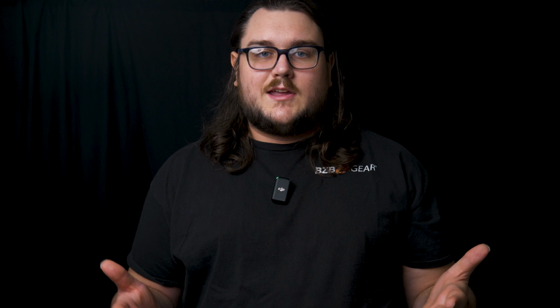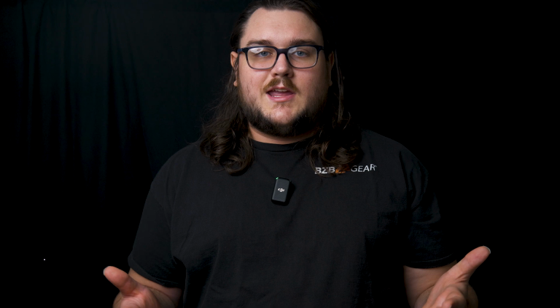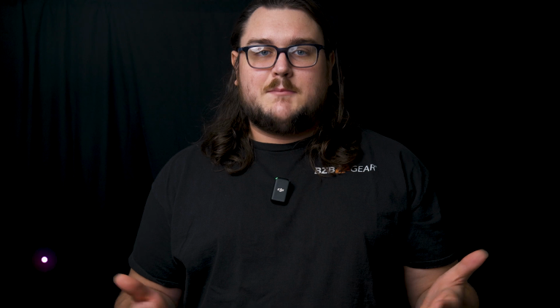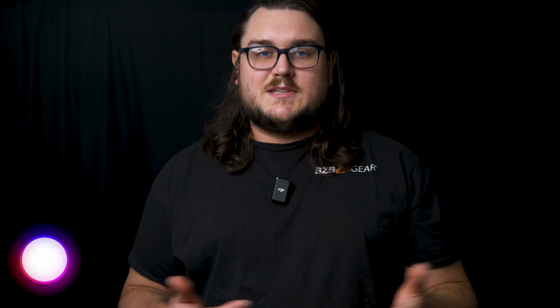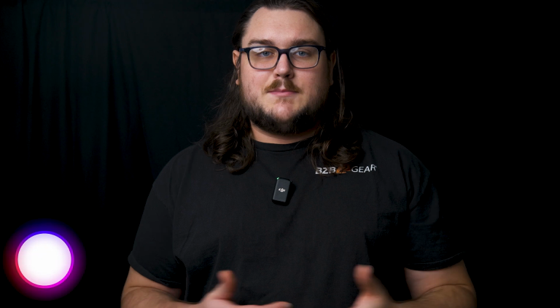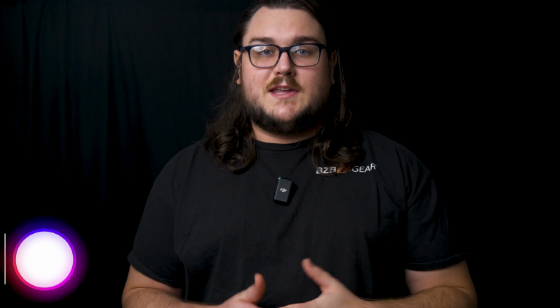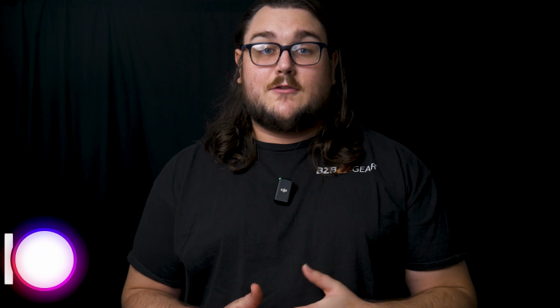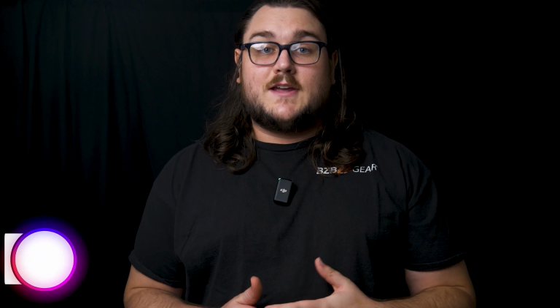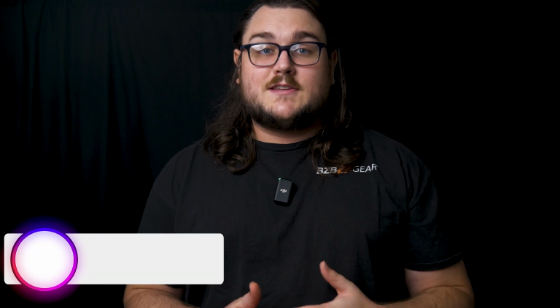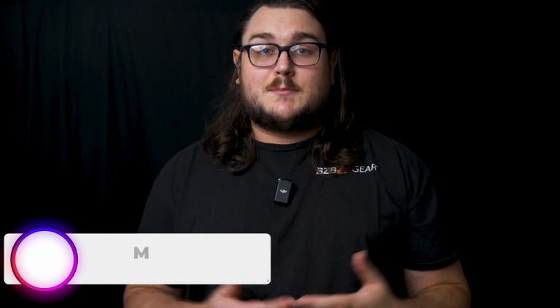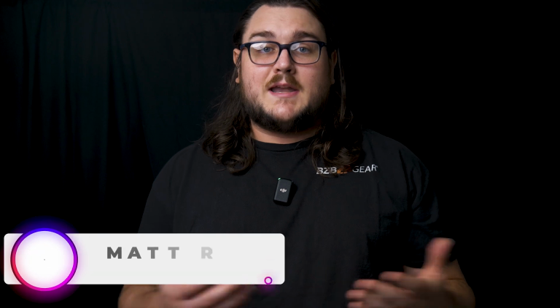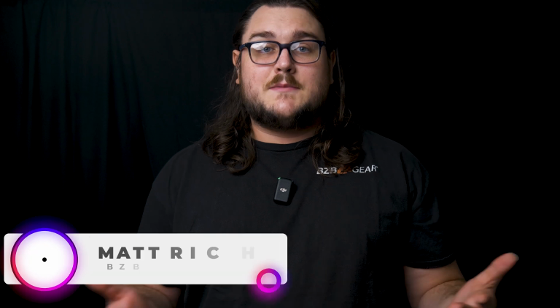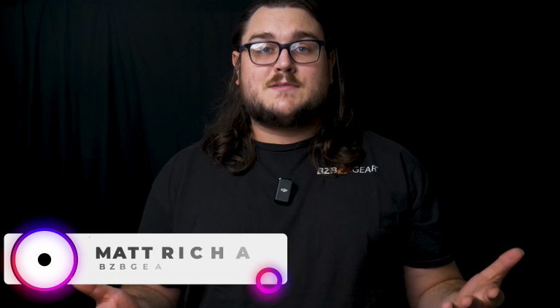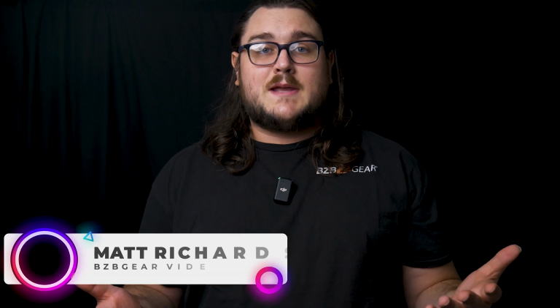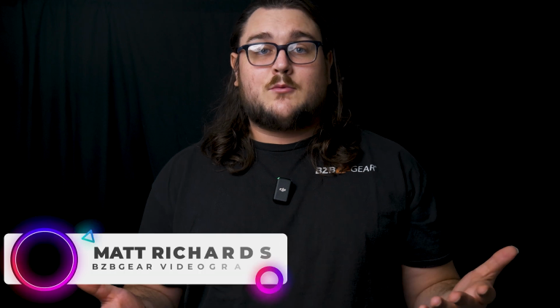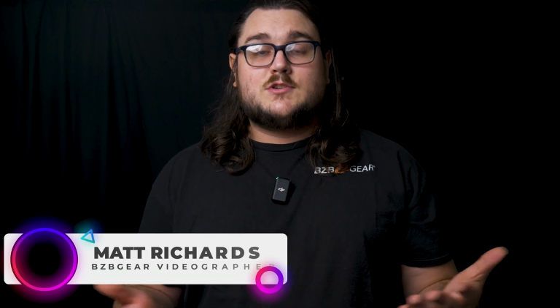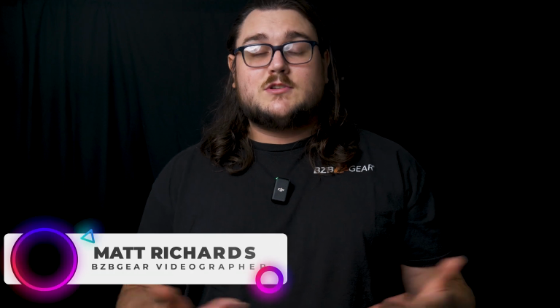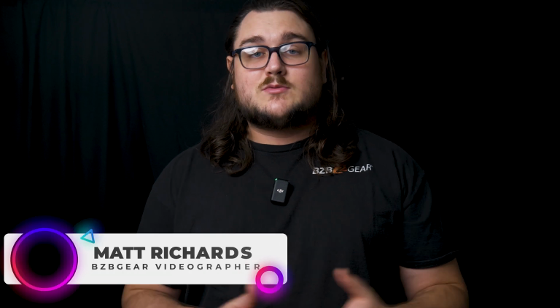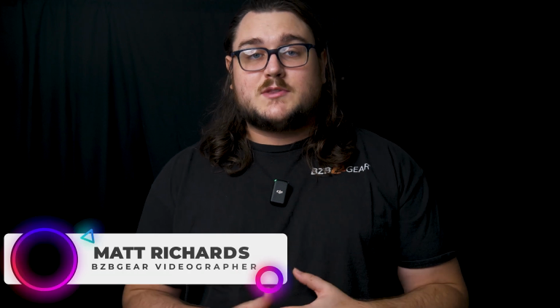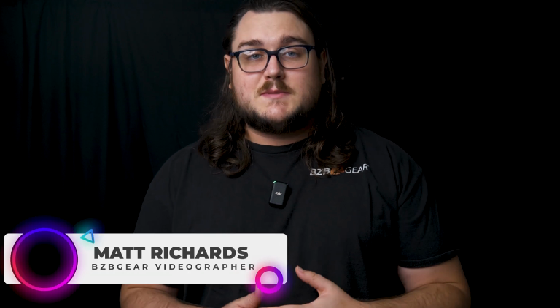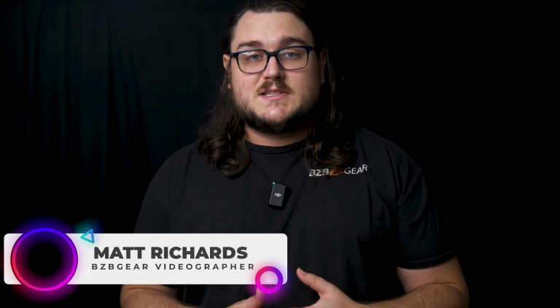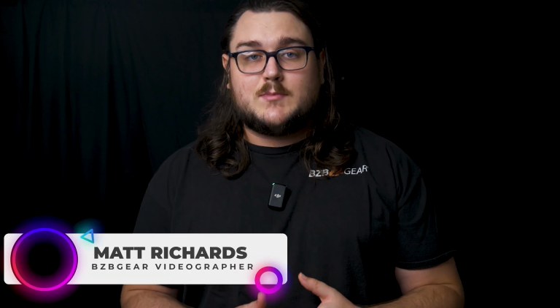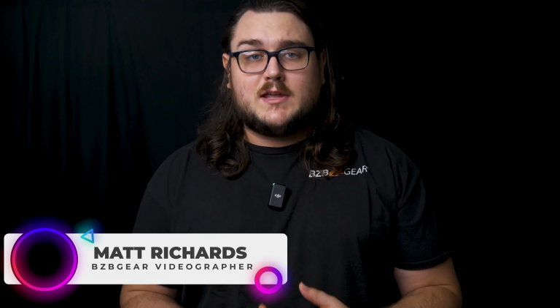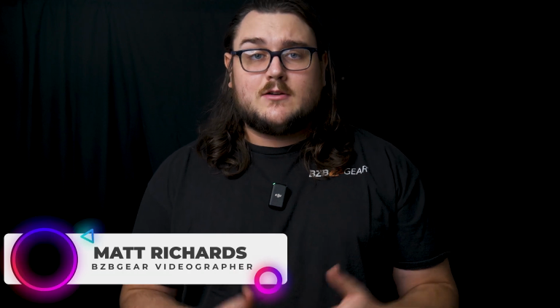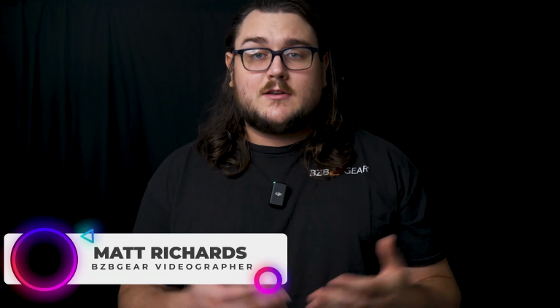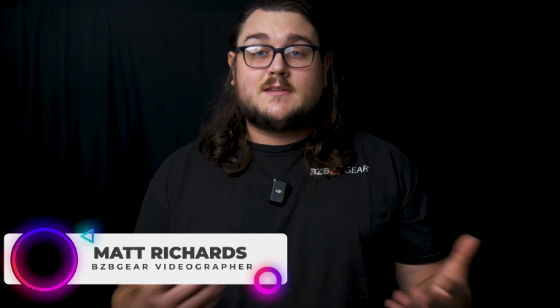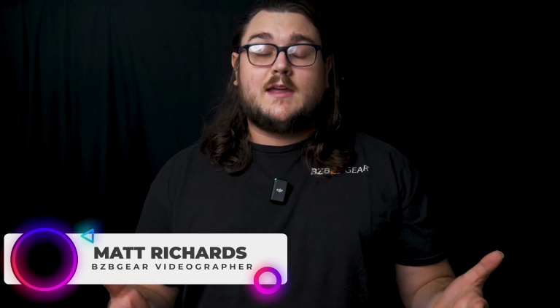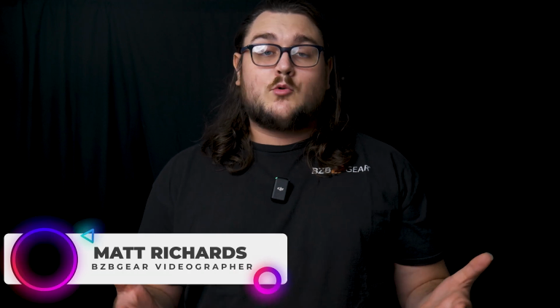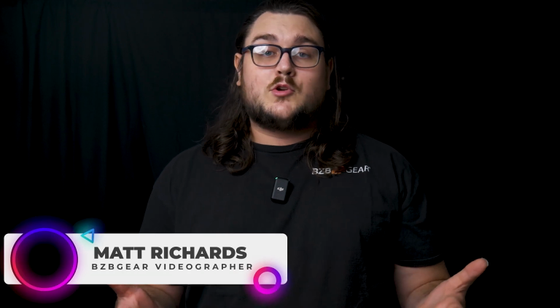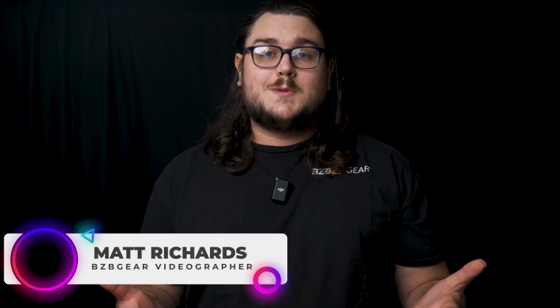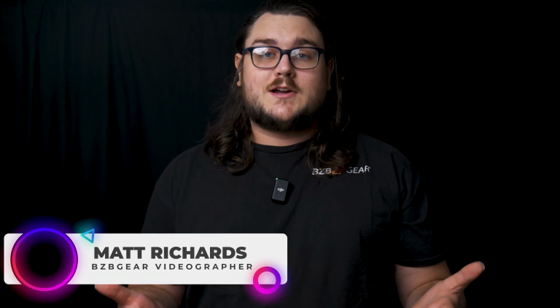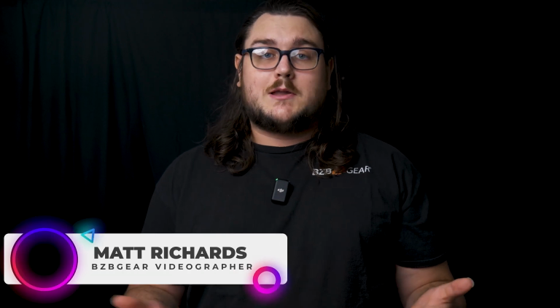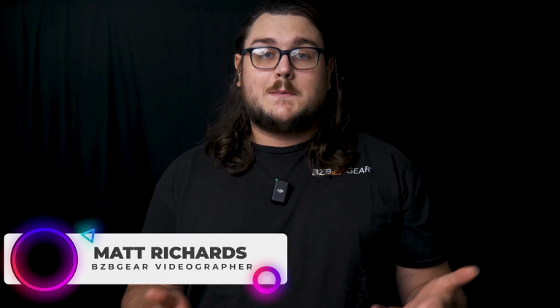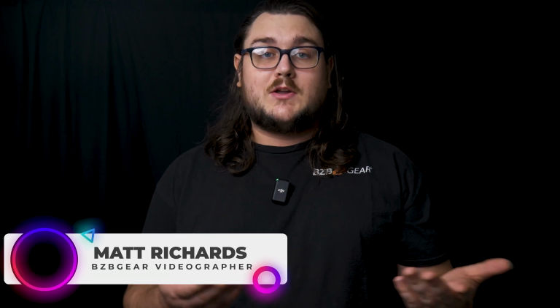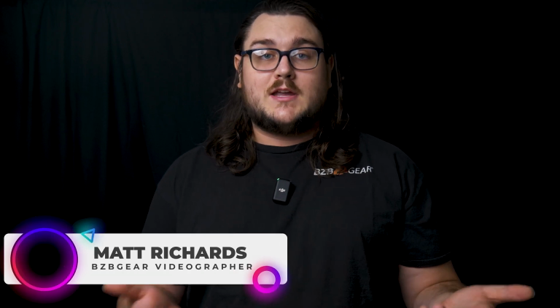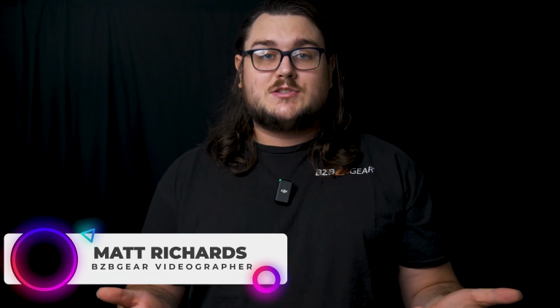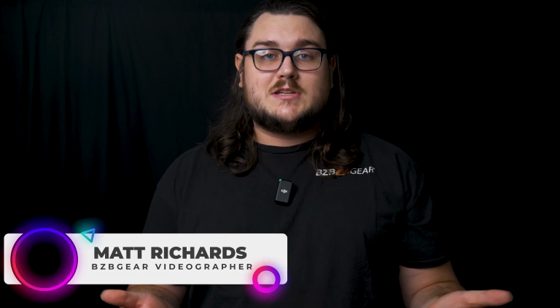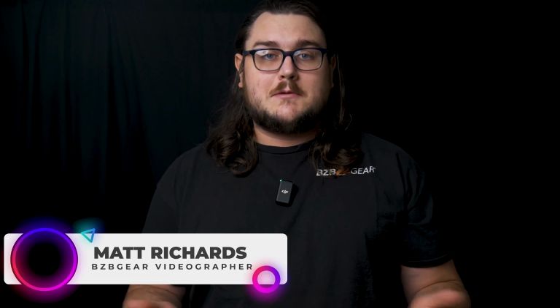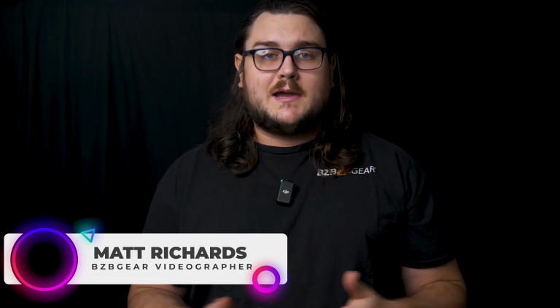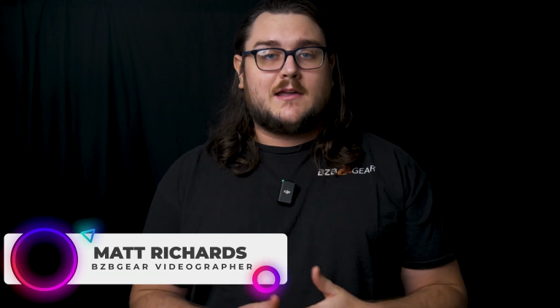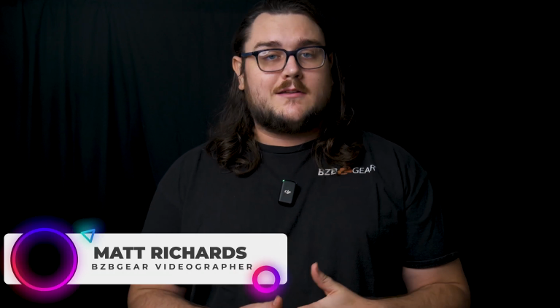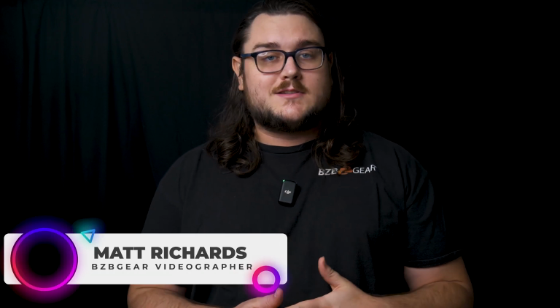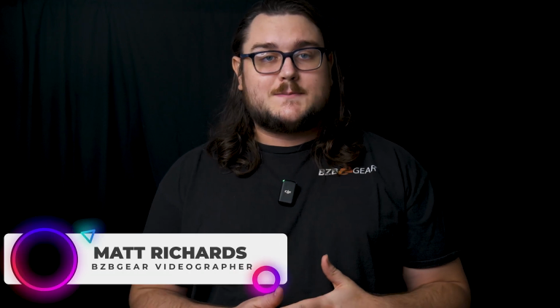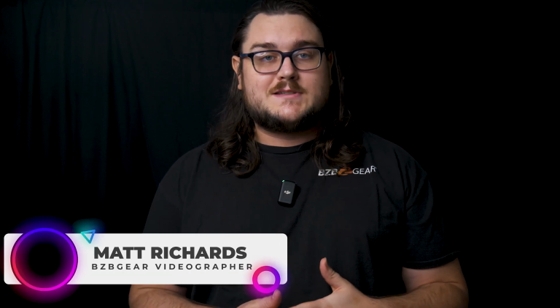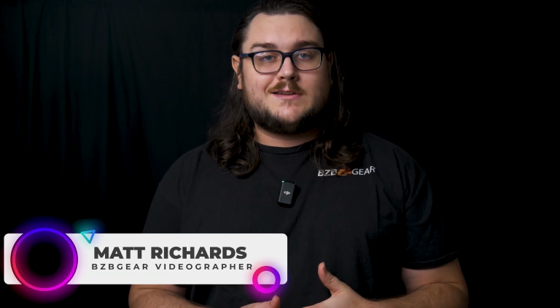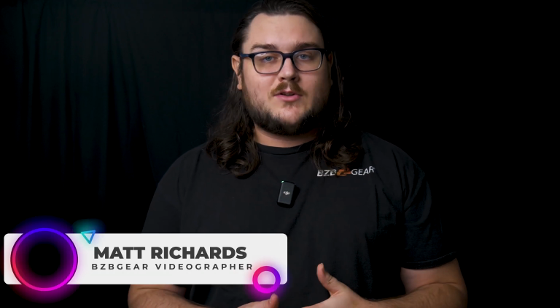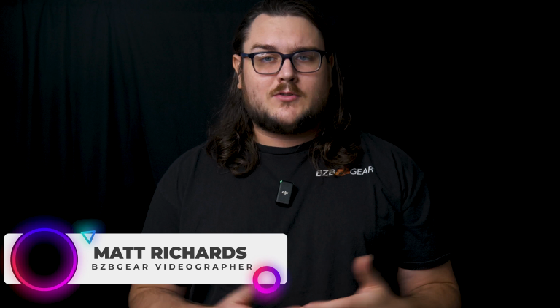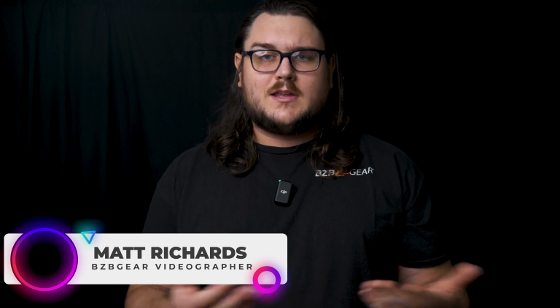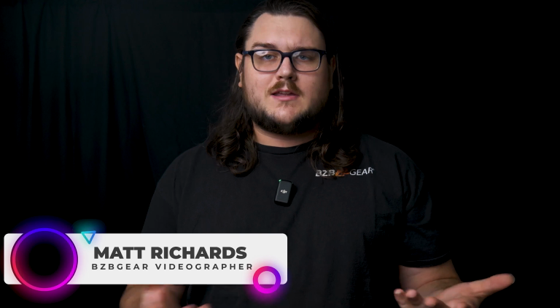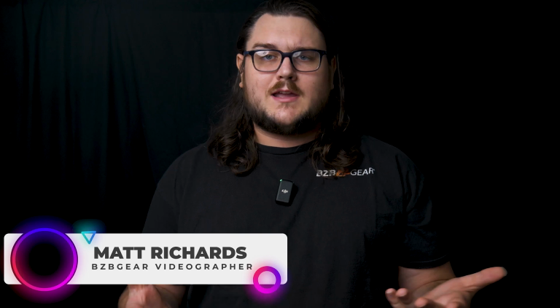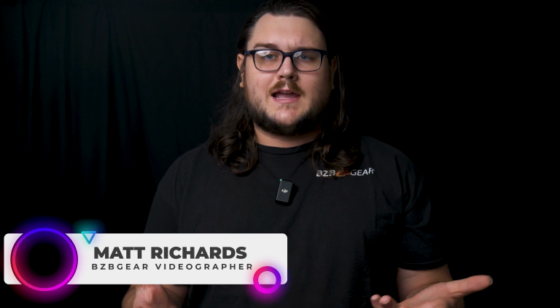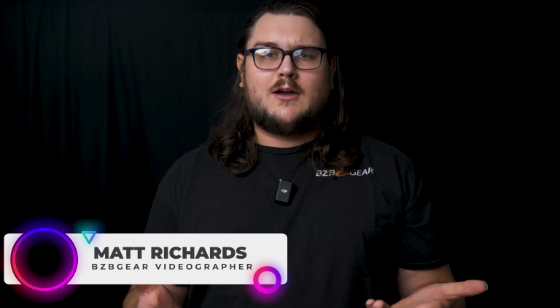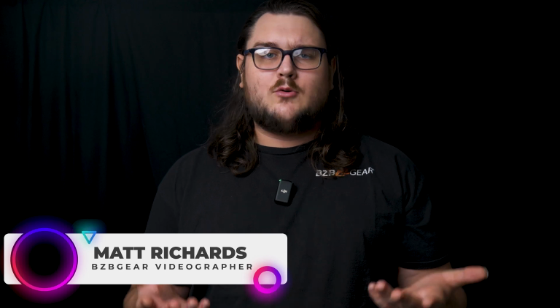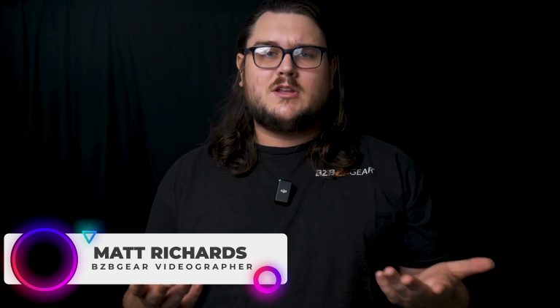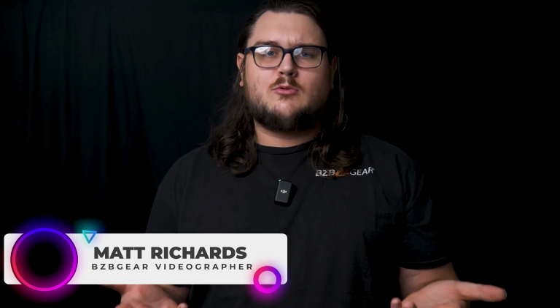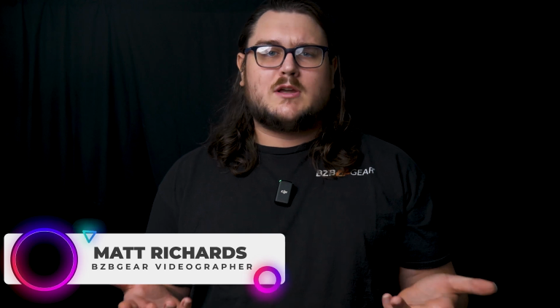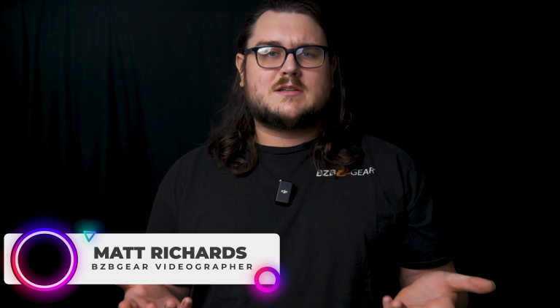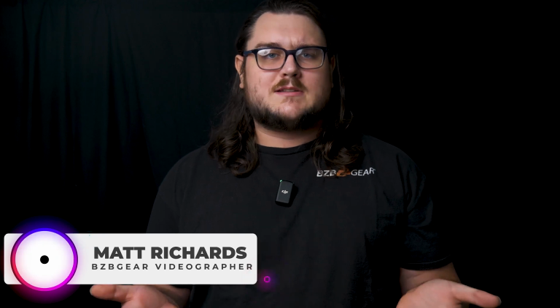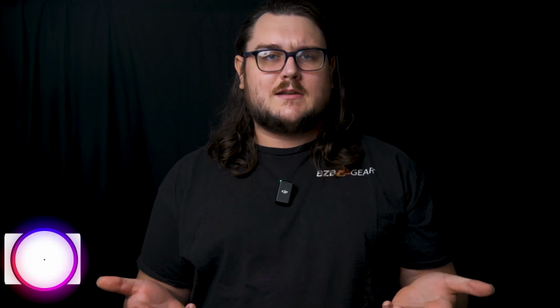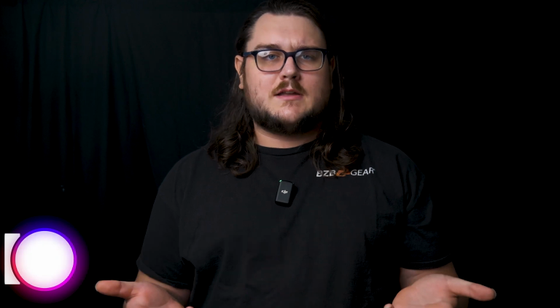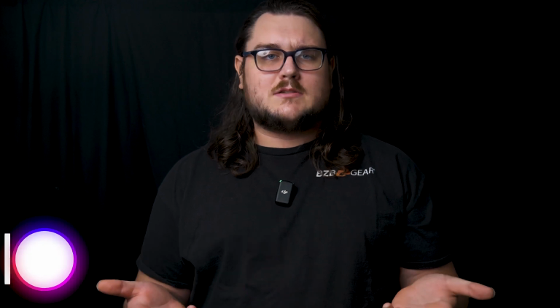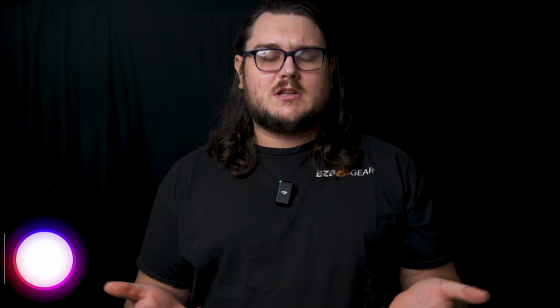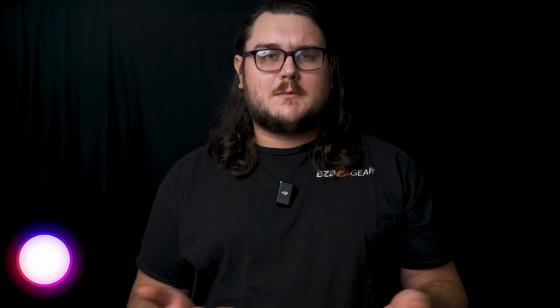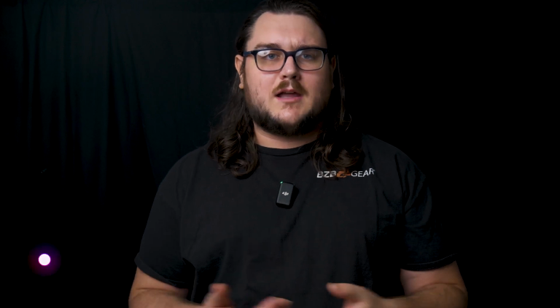Hey BZB Gear fans, my name is Matt Richards with BZB Gear and today we're going to be talking about HDMI. Specifically, how do you extend HDMI?